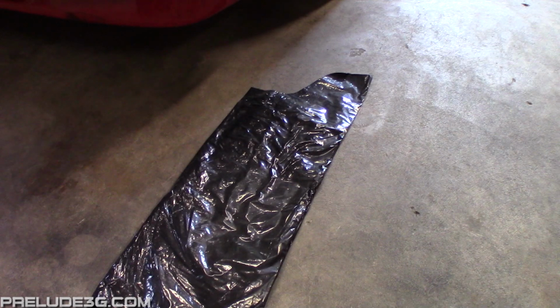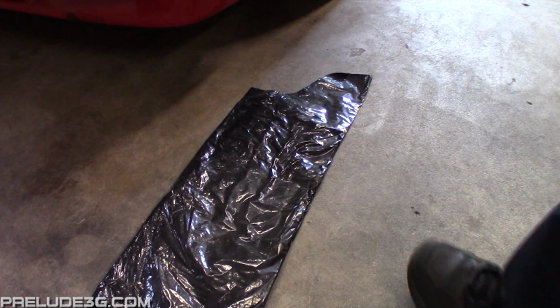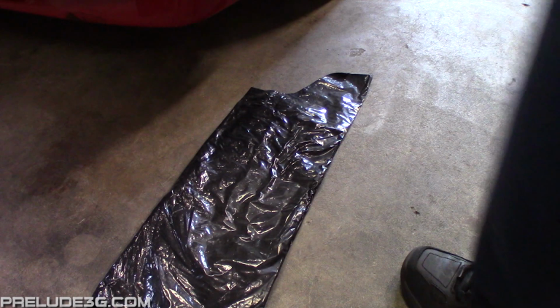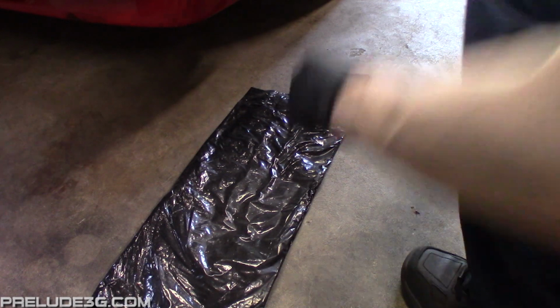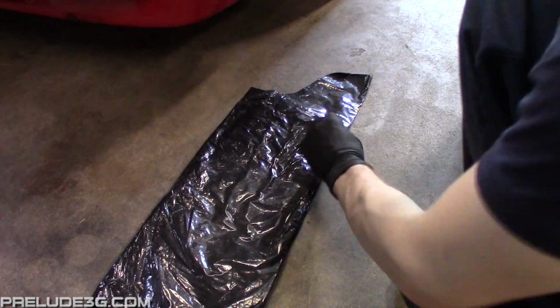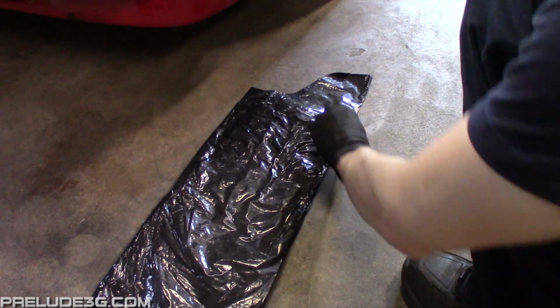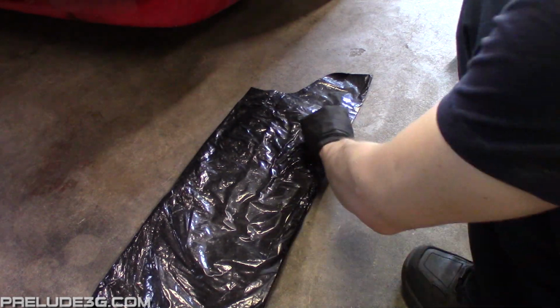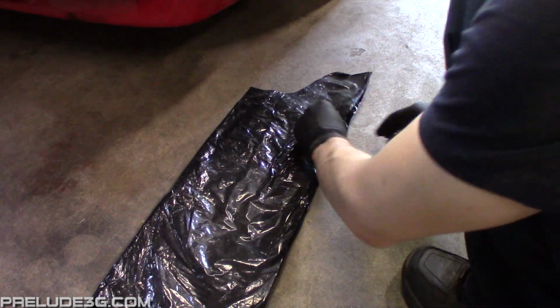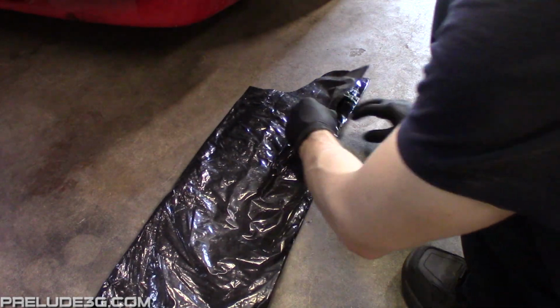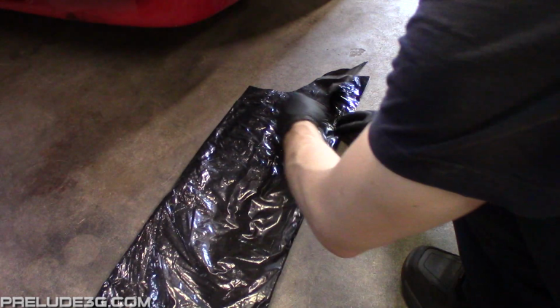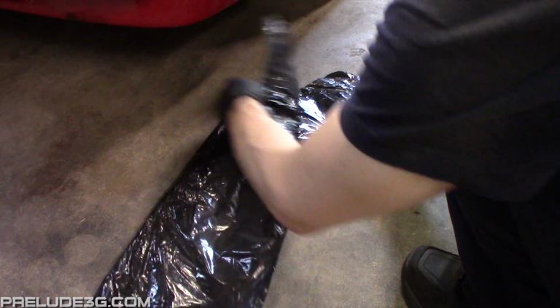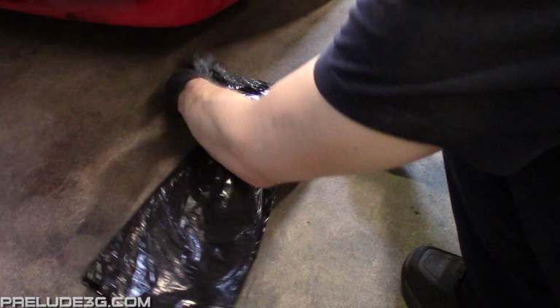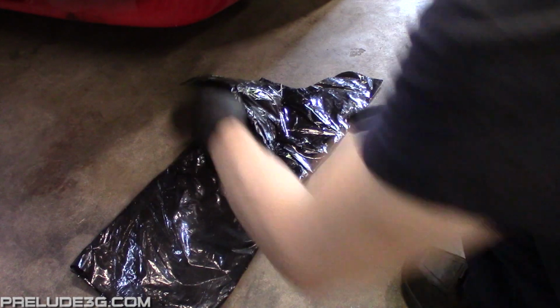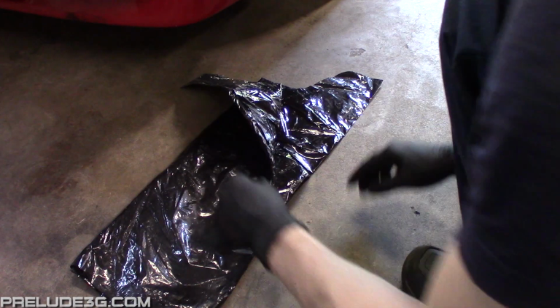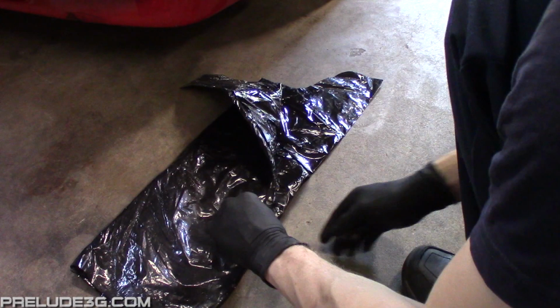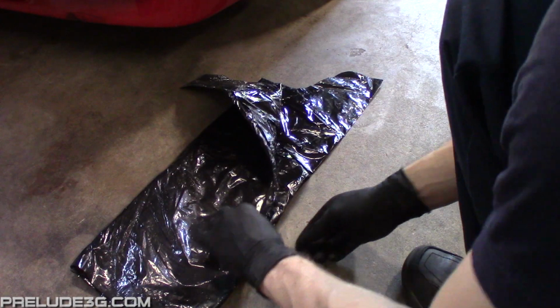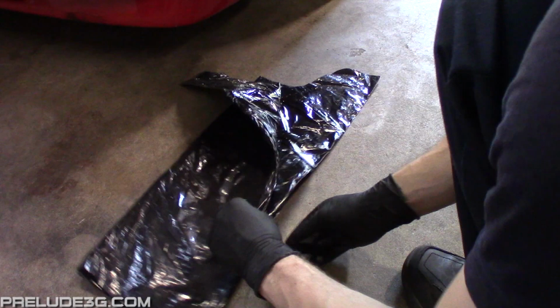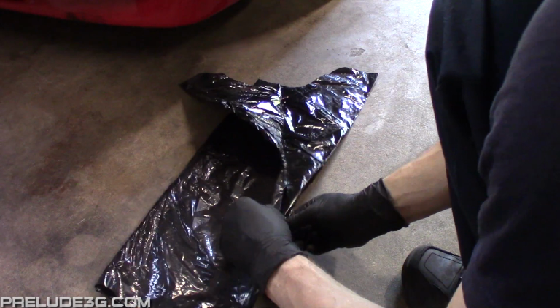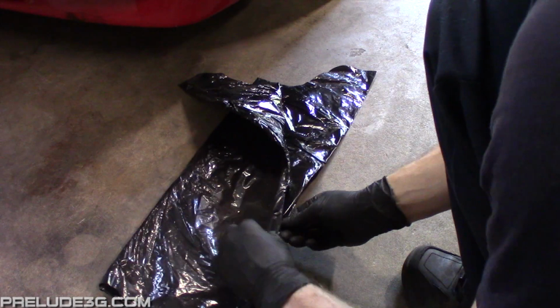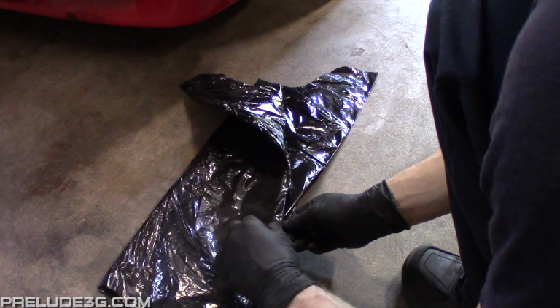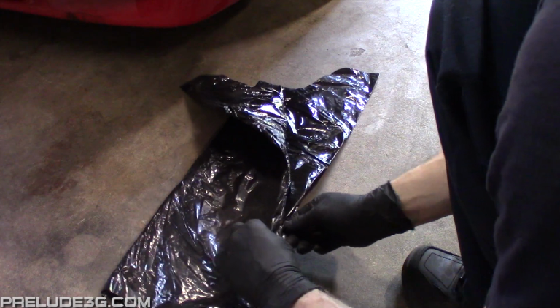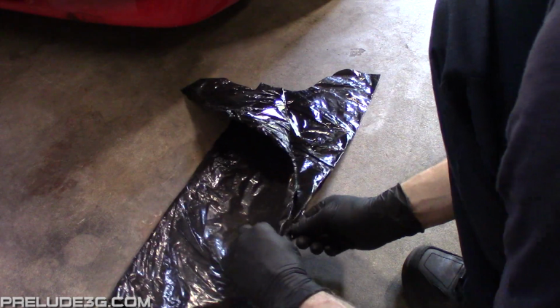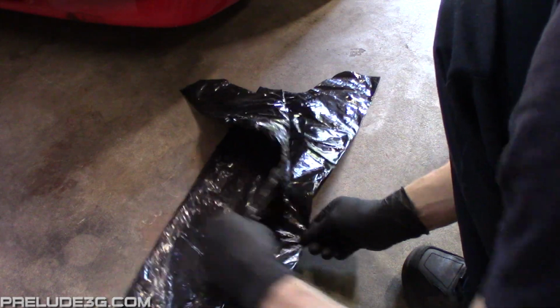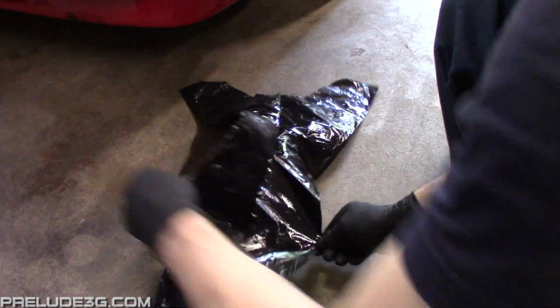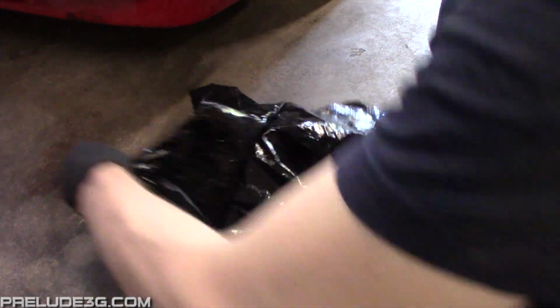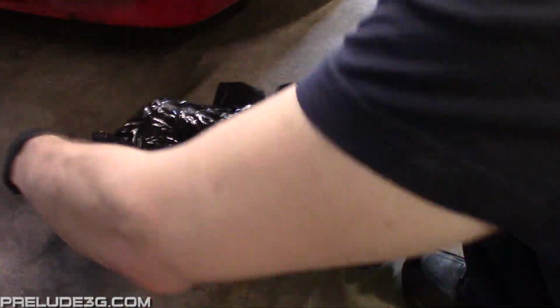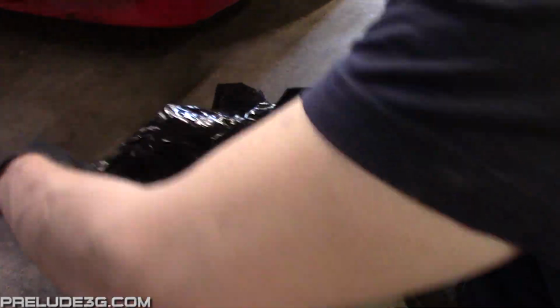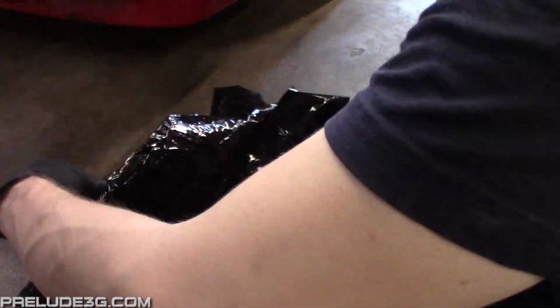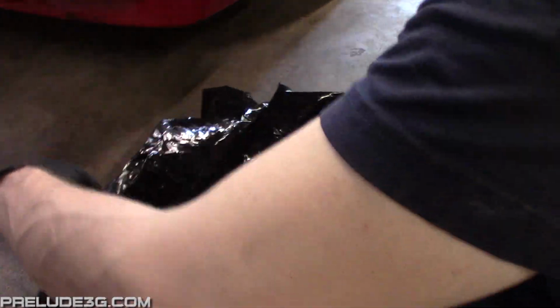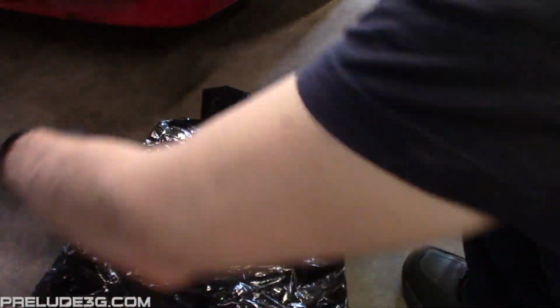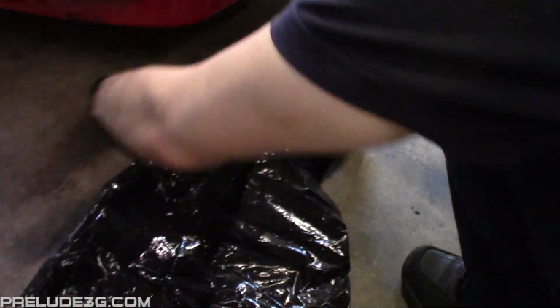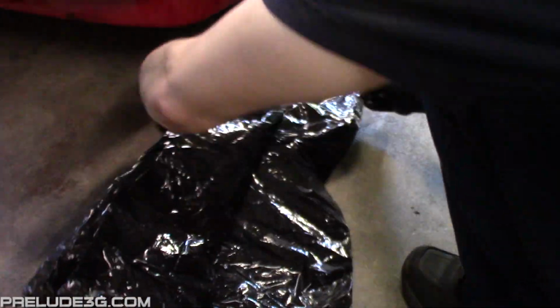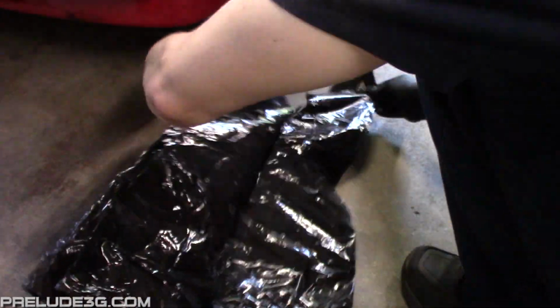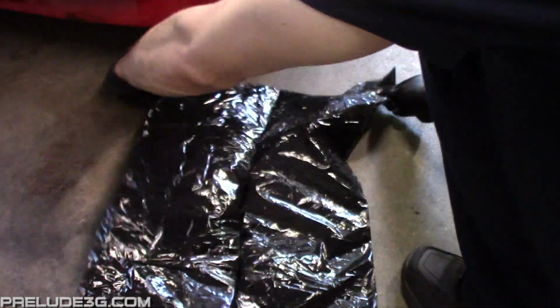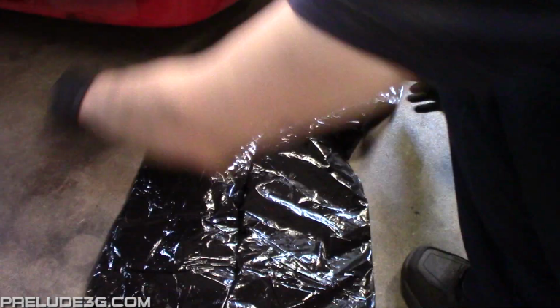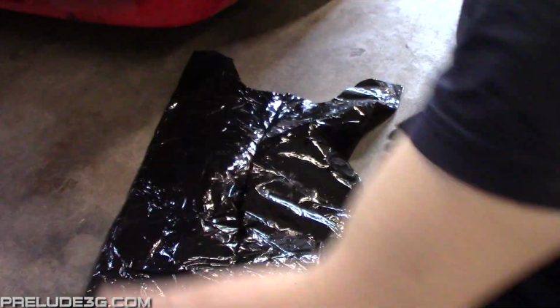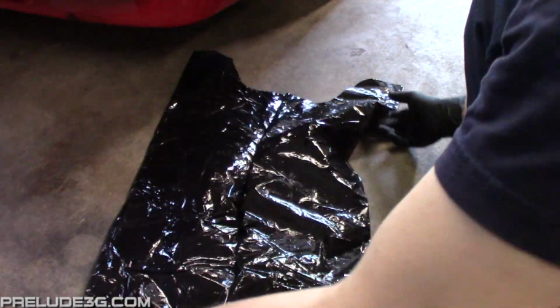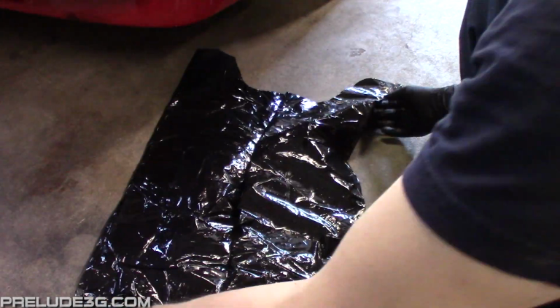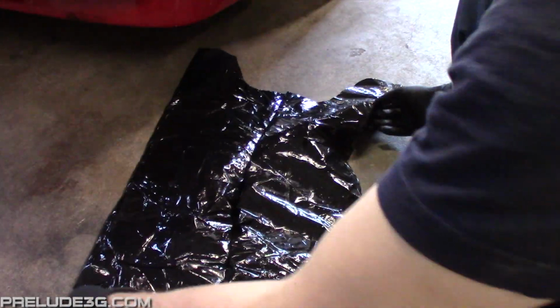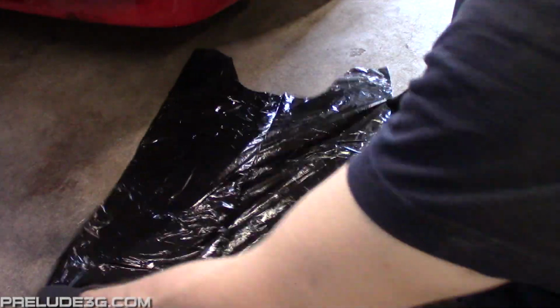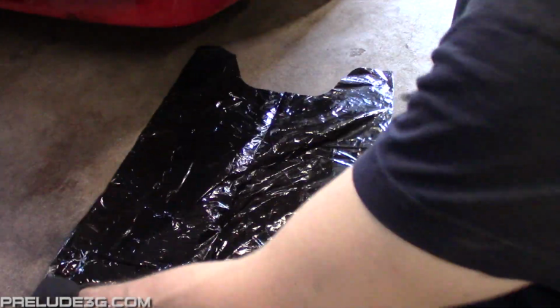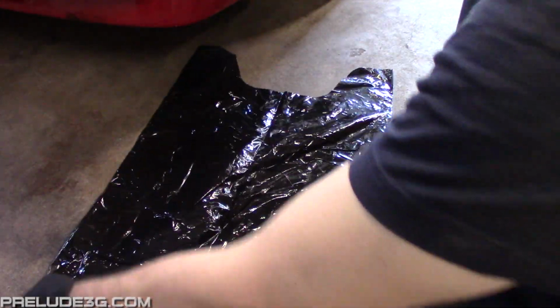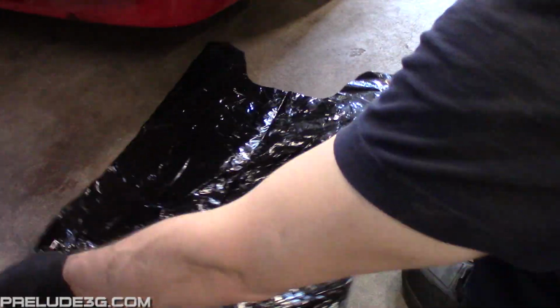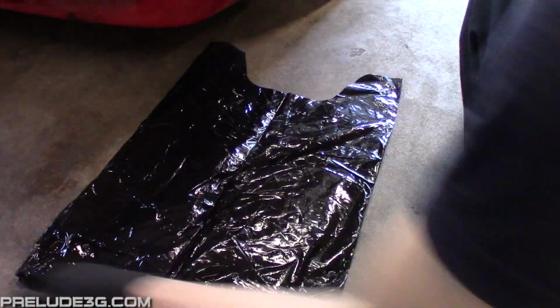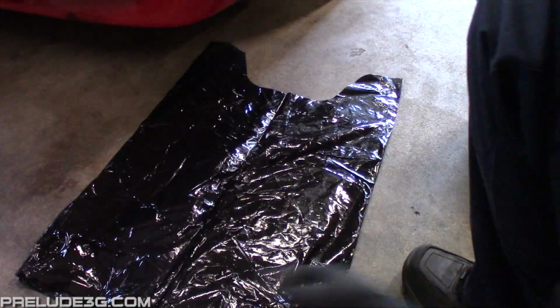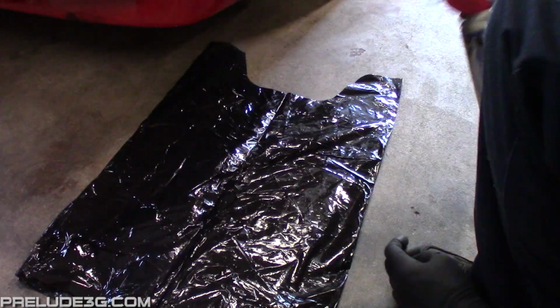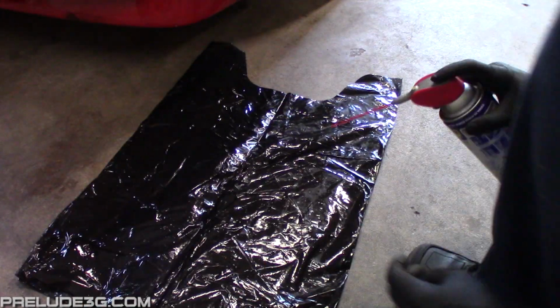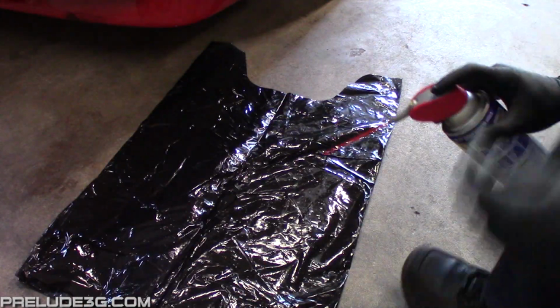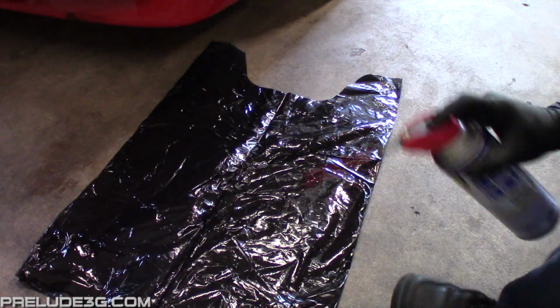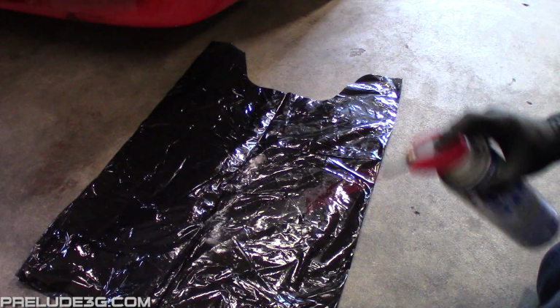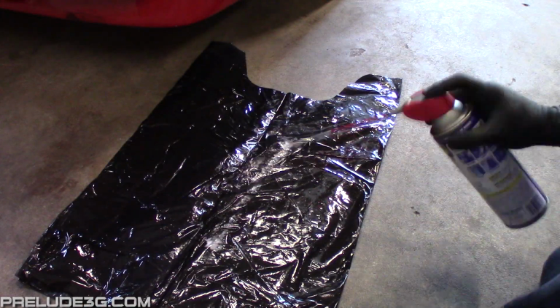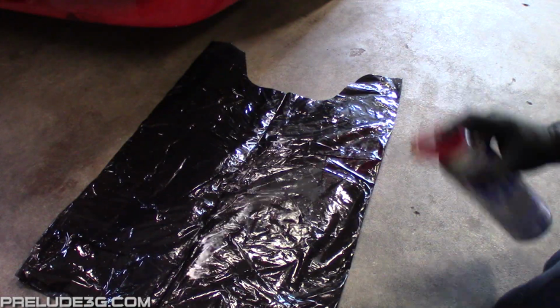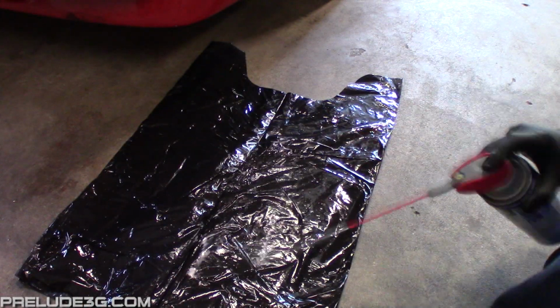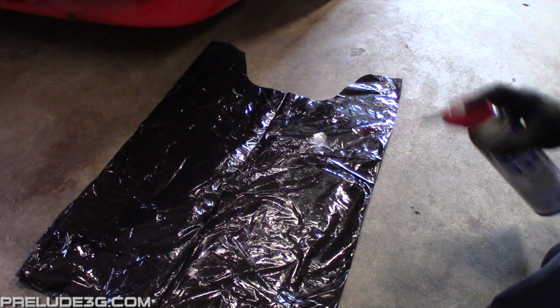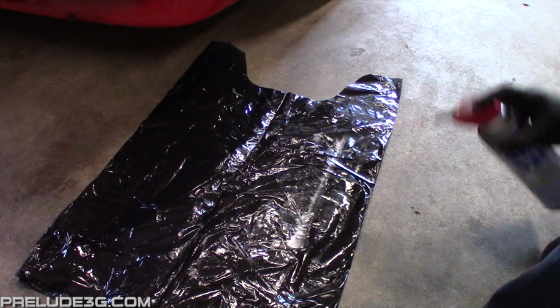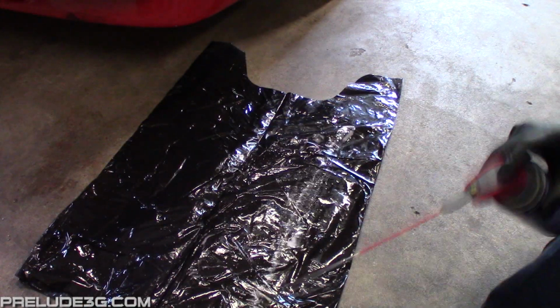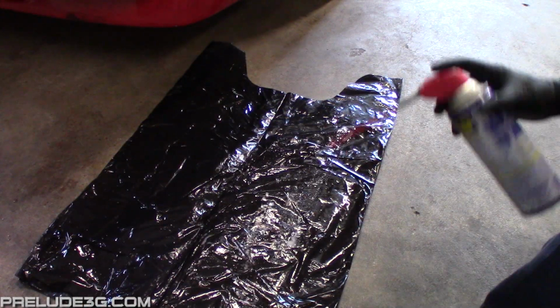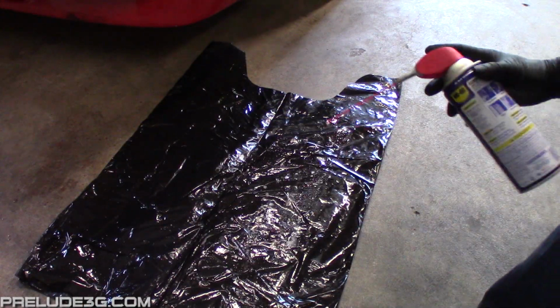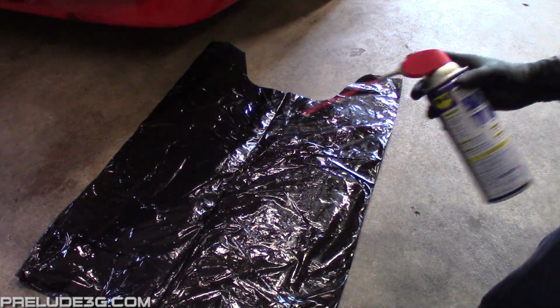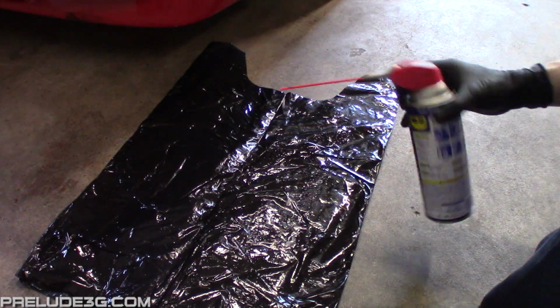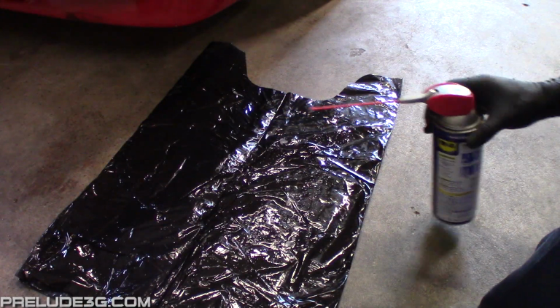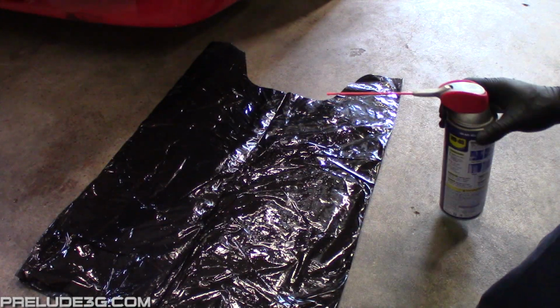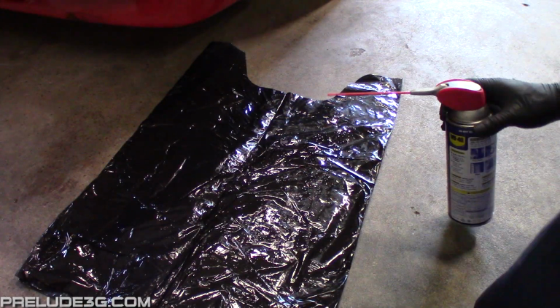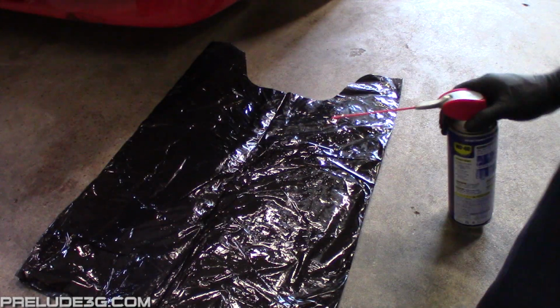To reduce tire friction with the floor, make some trash bag slip plates. Just spray some WD-40 on the bag then fold it over on itself.